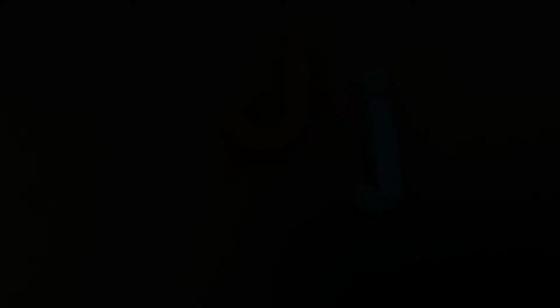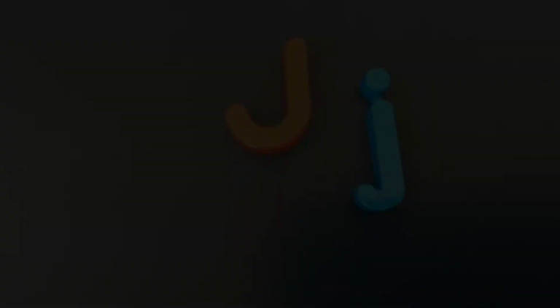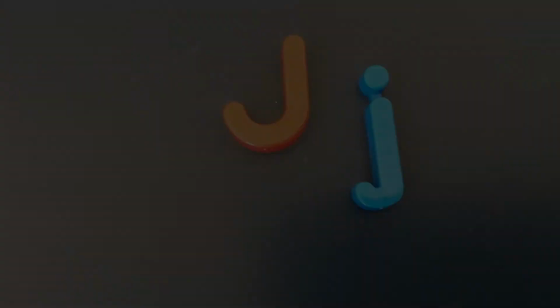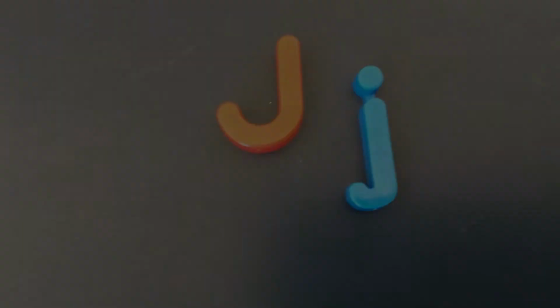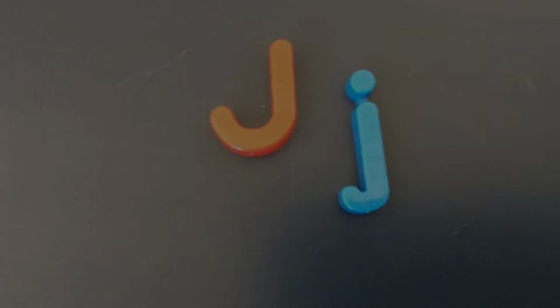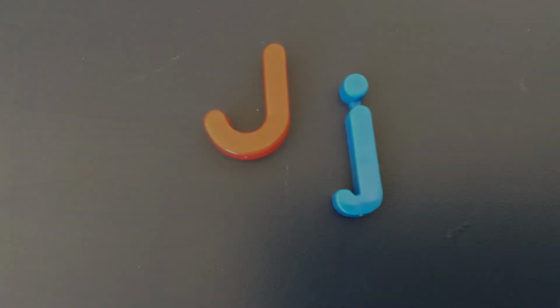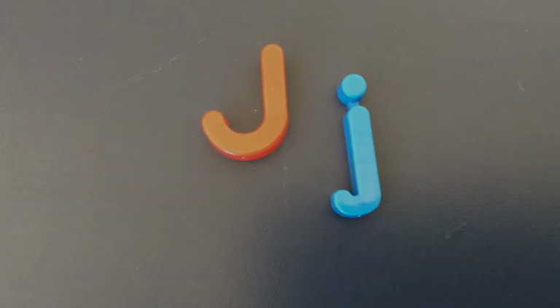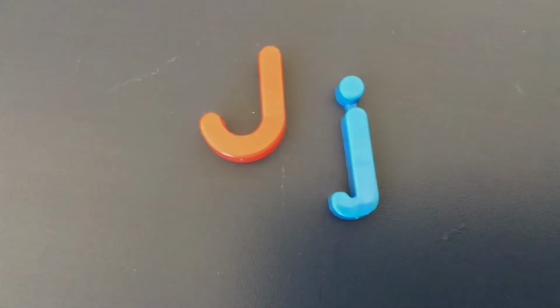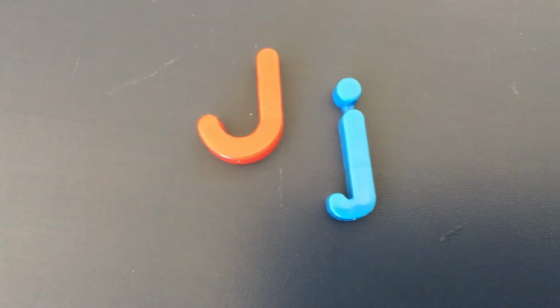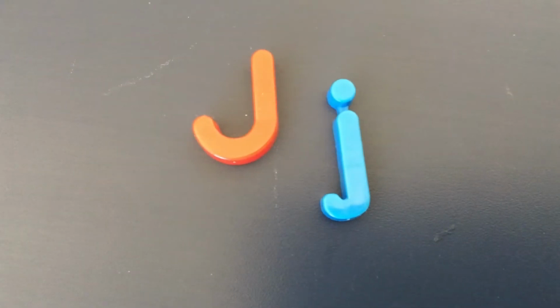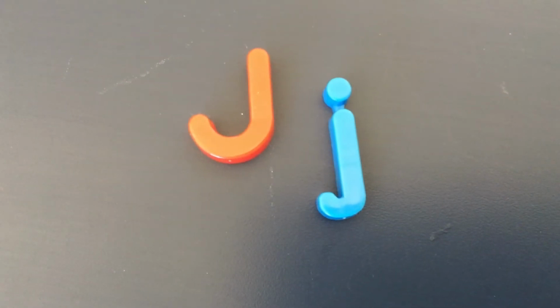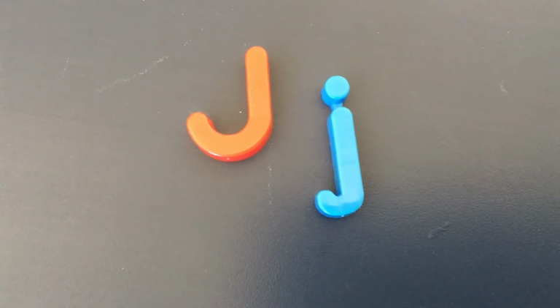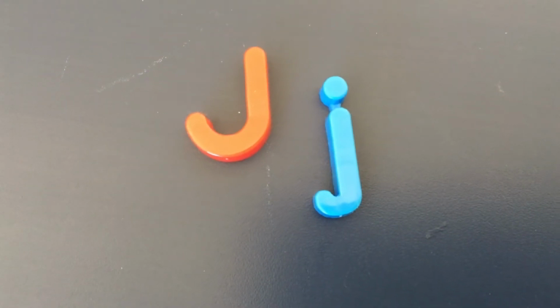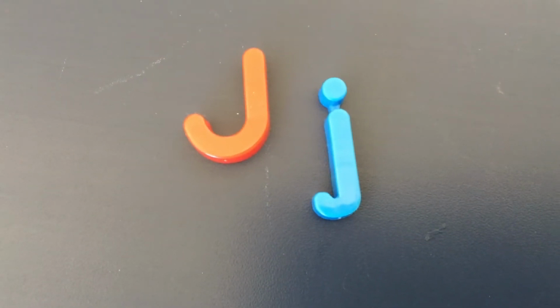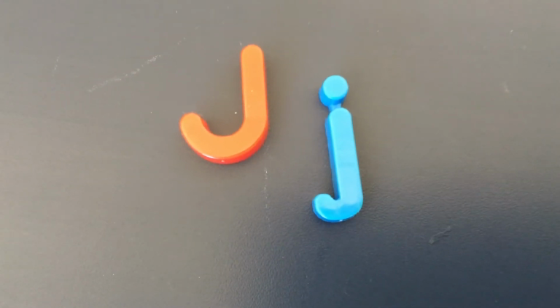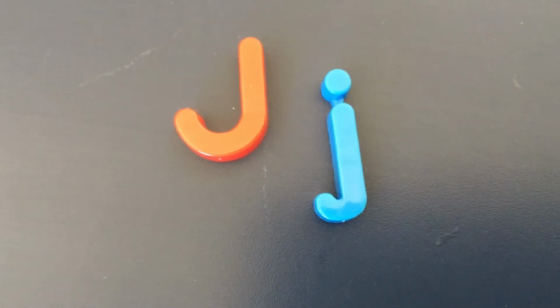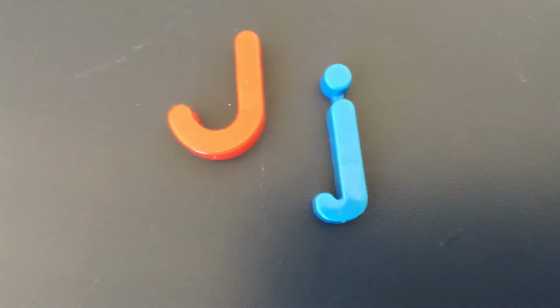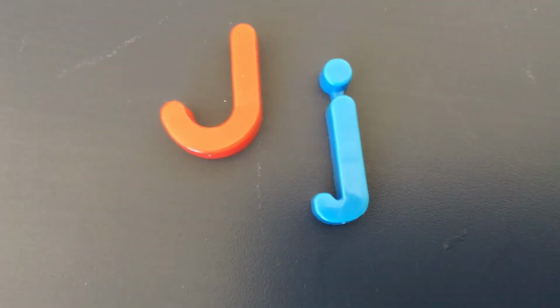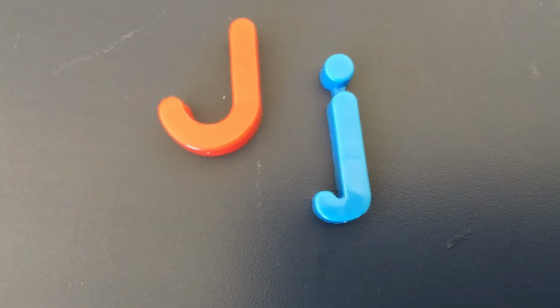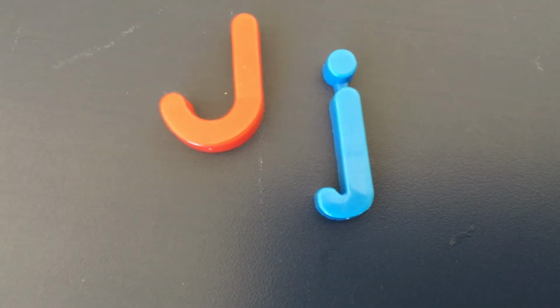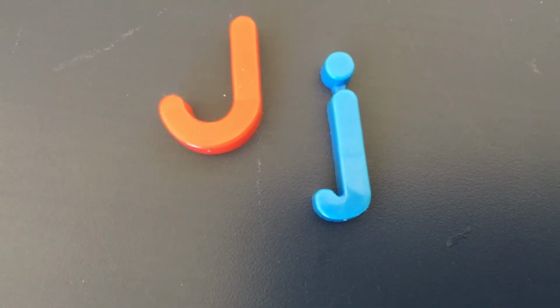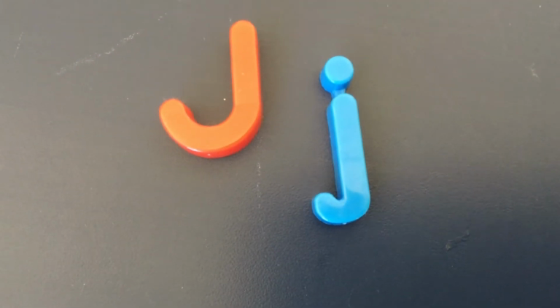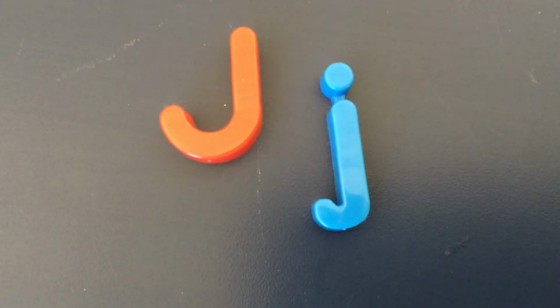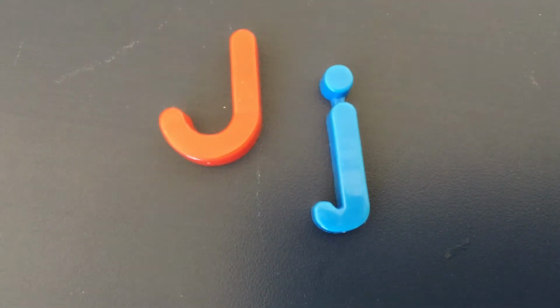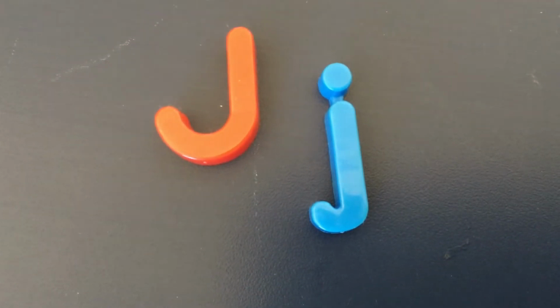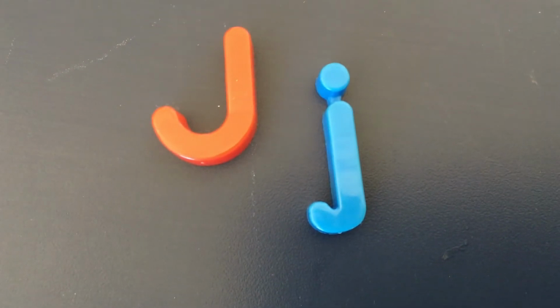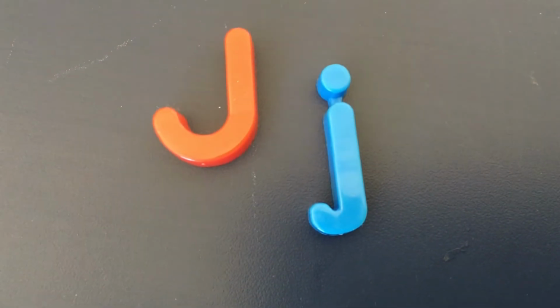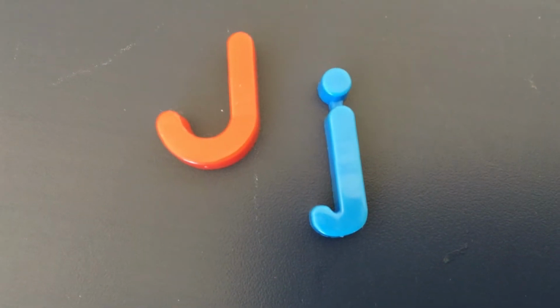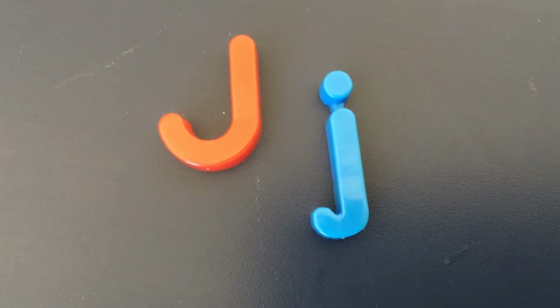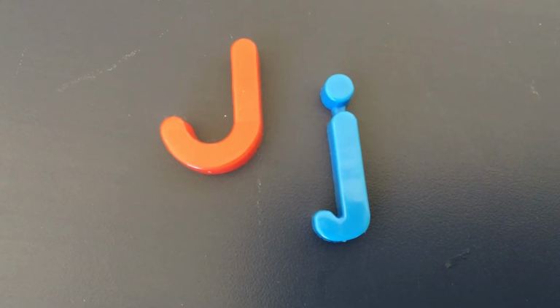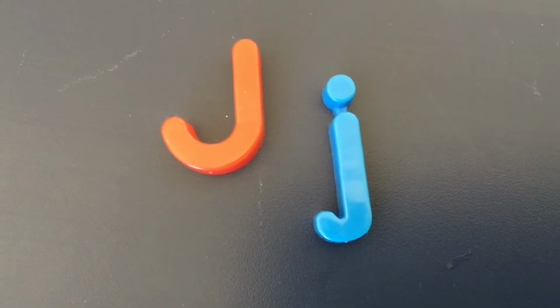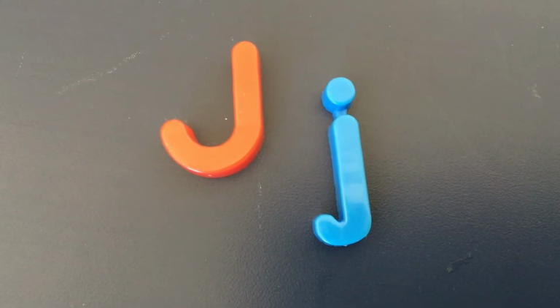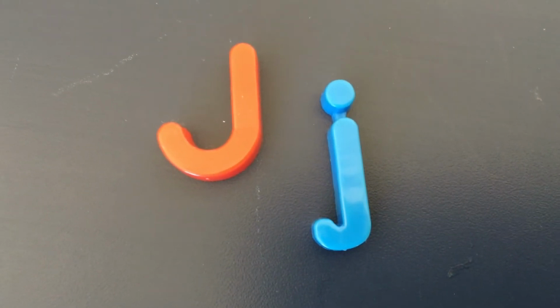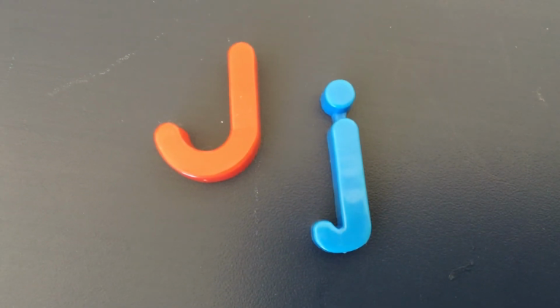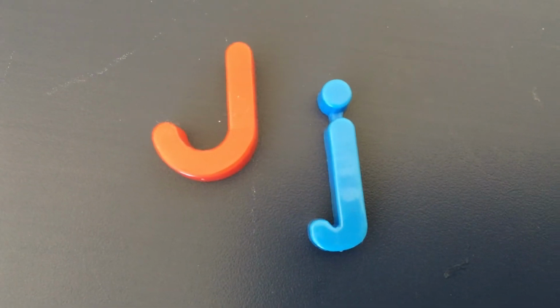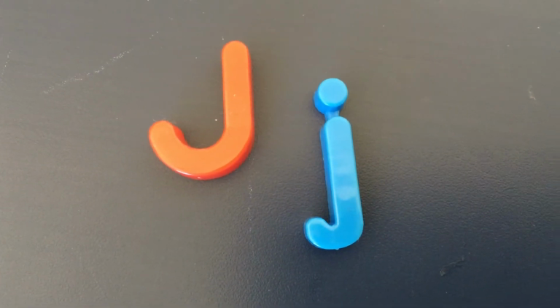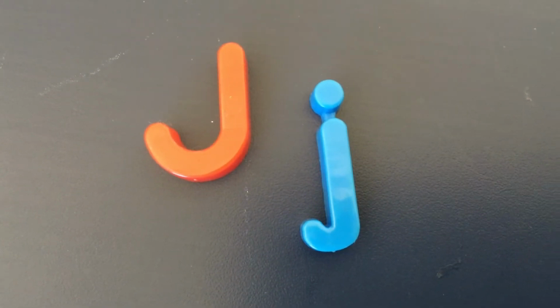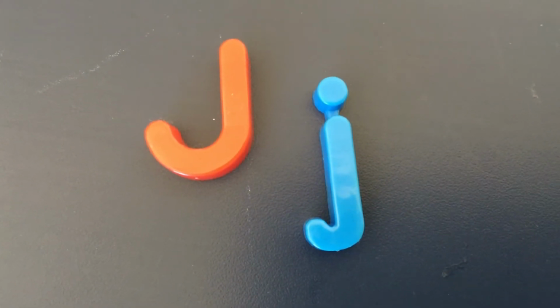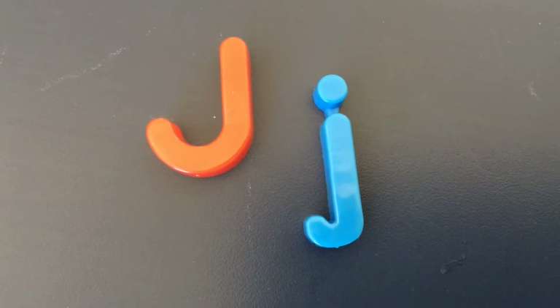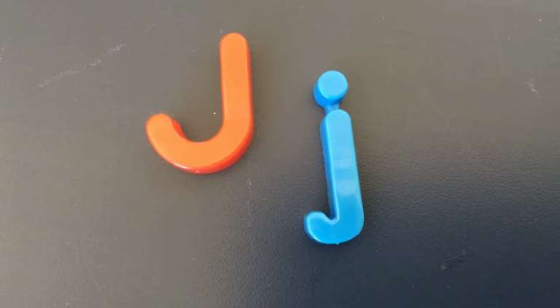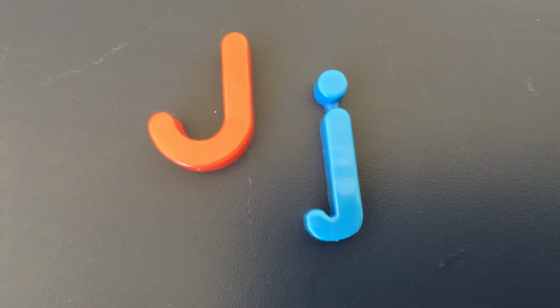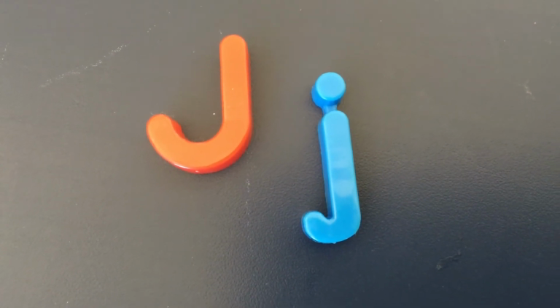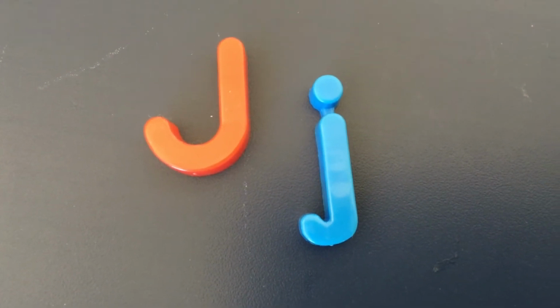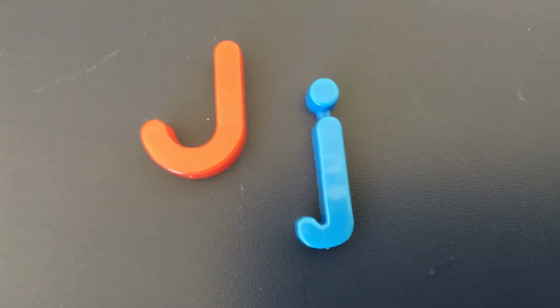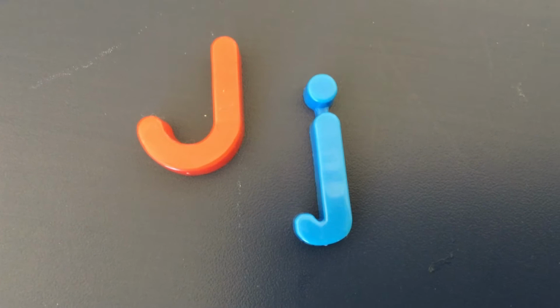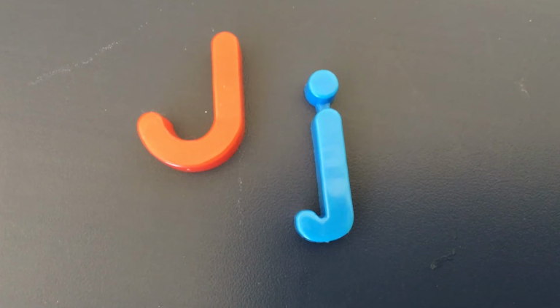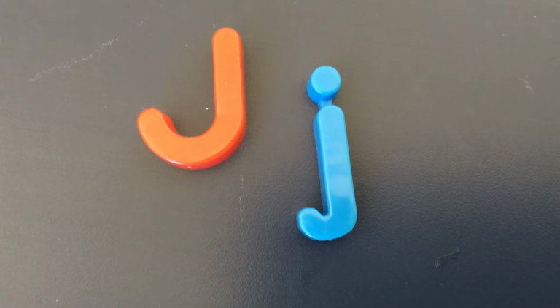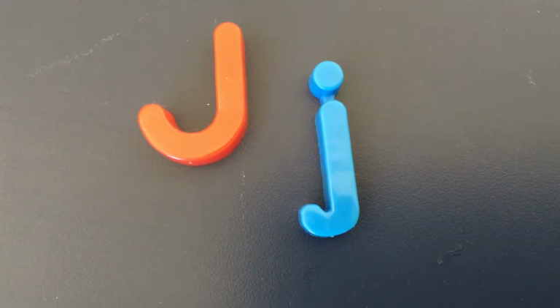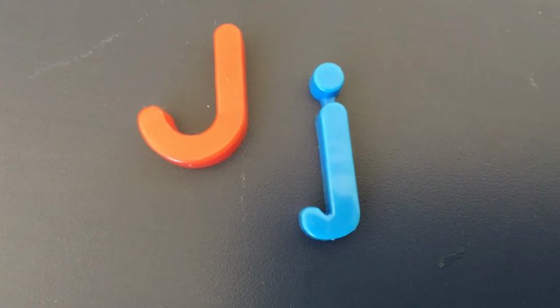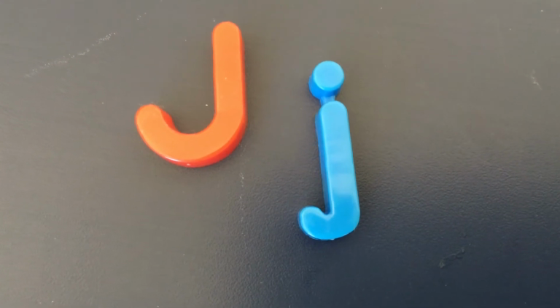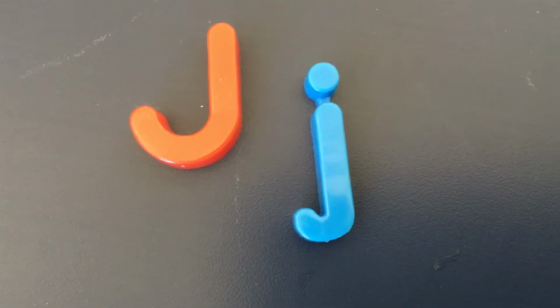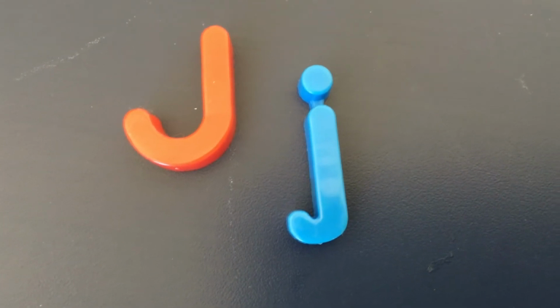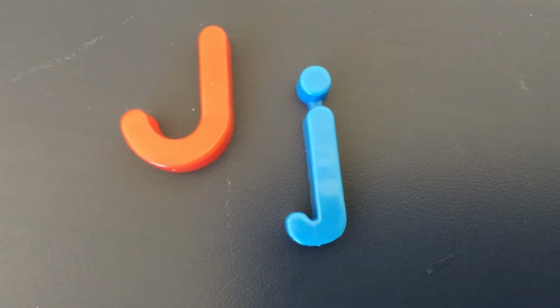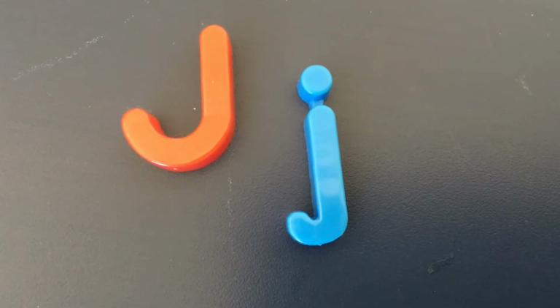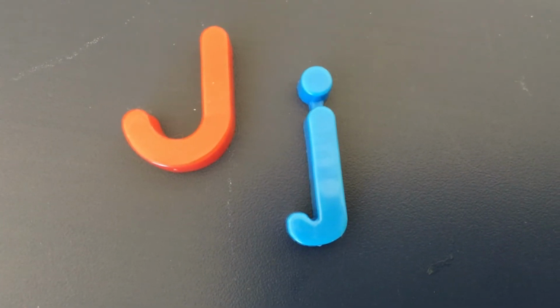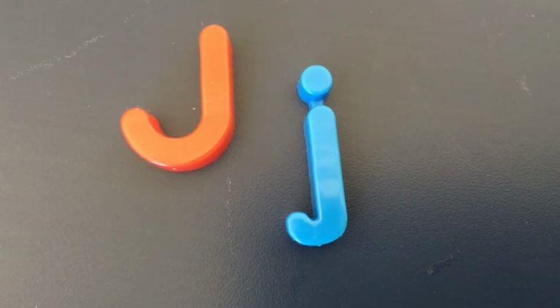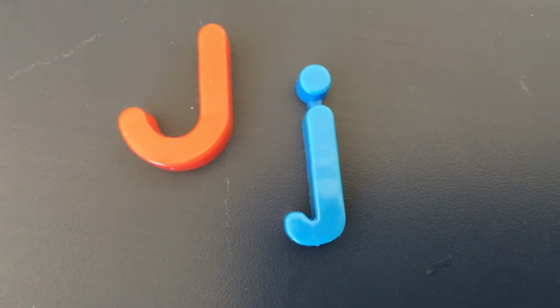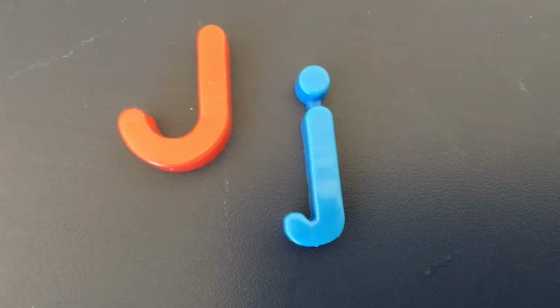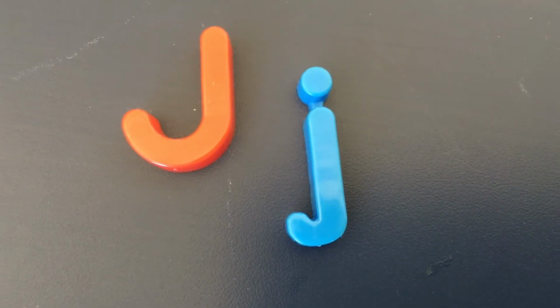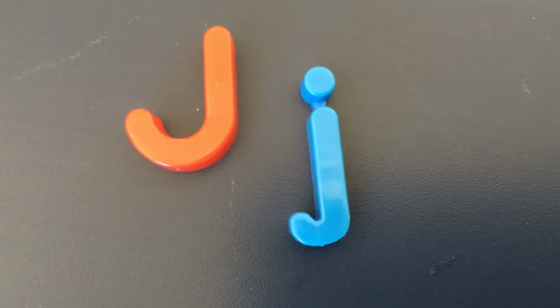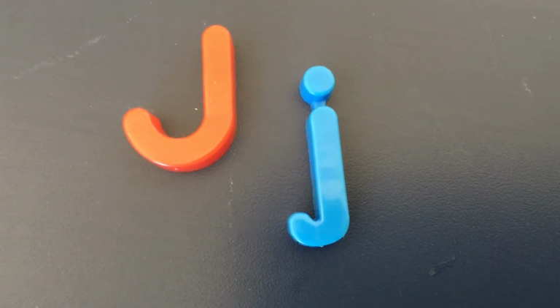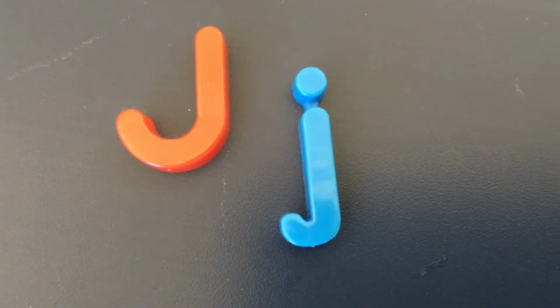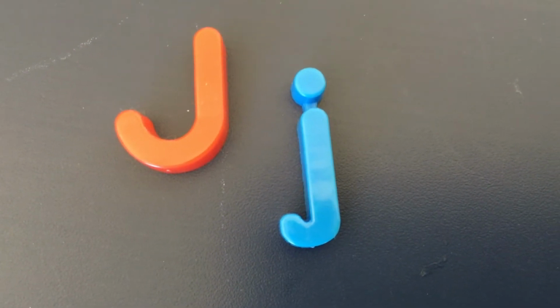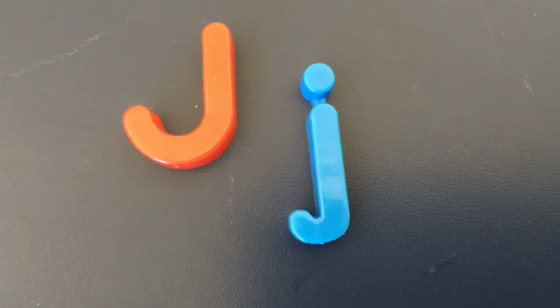Today we're talking about the letter J. J makes the J sound.